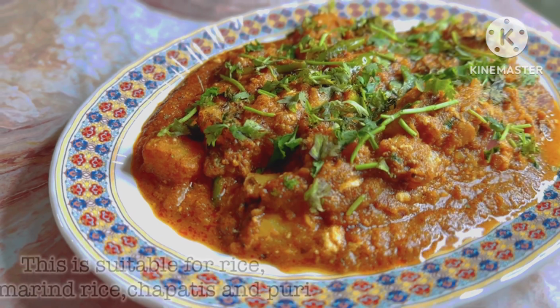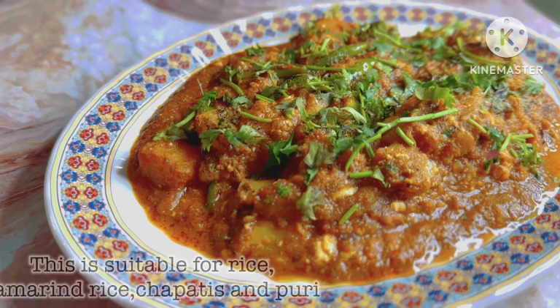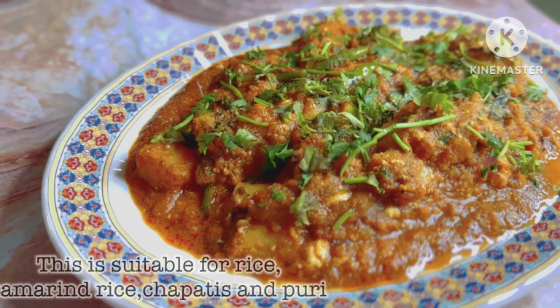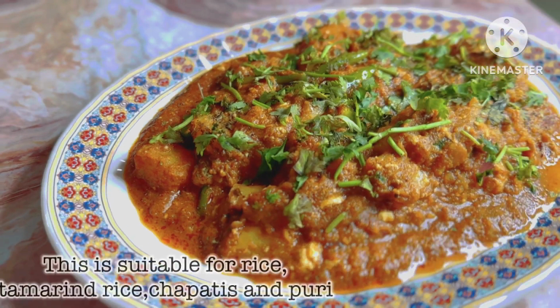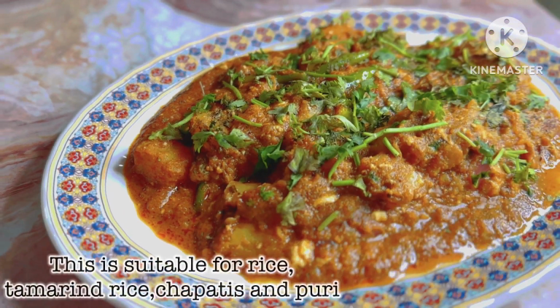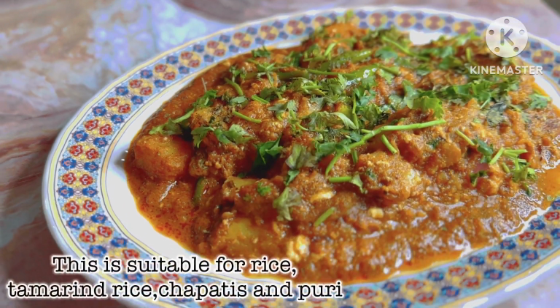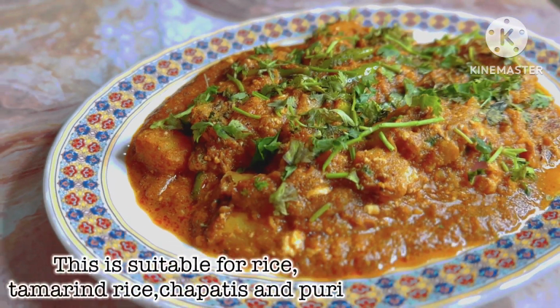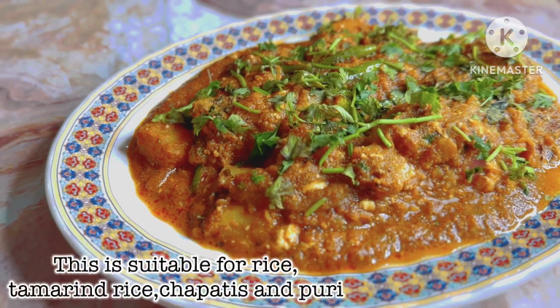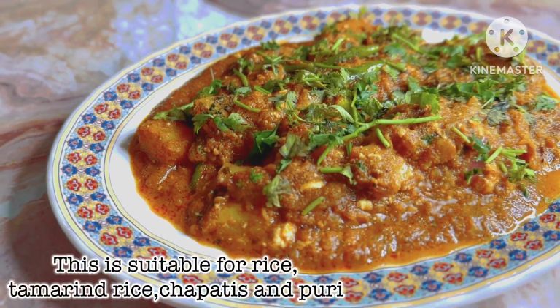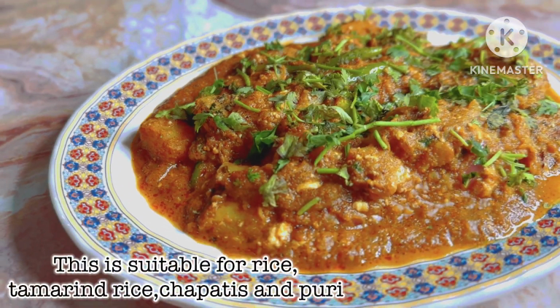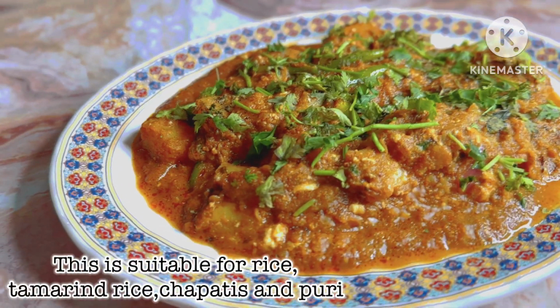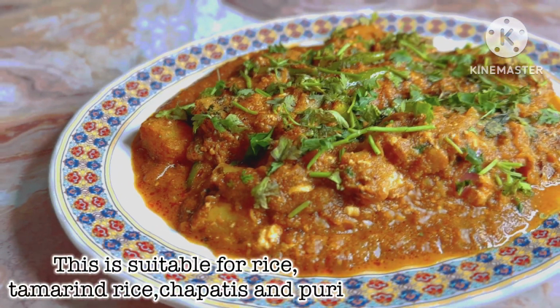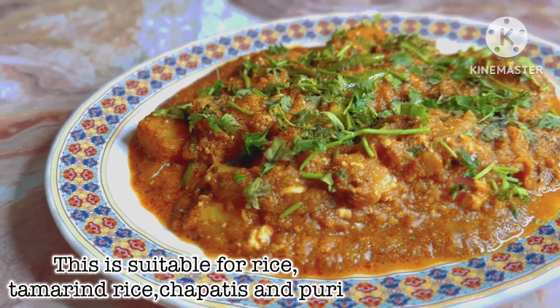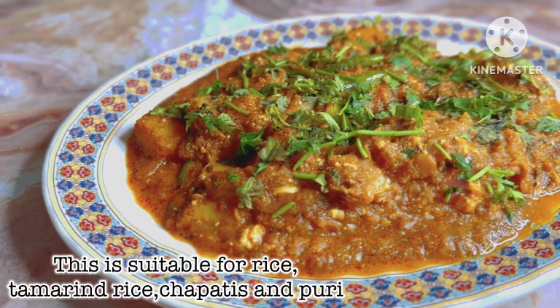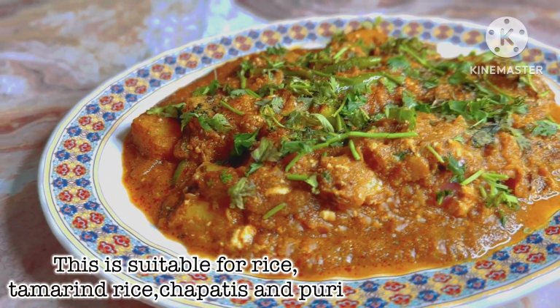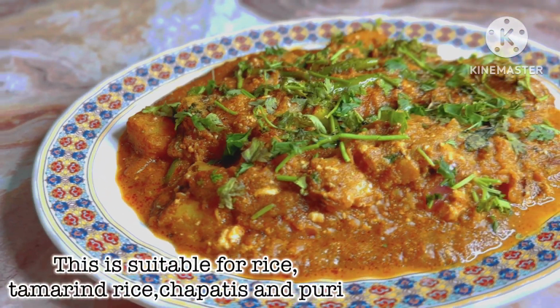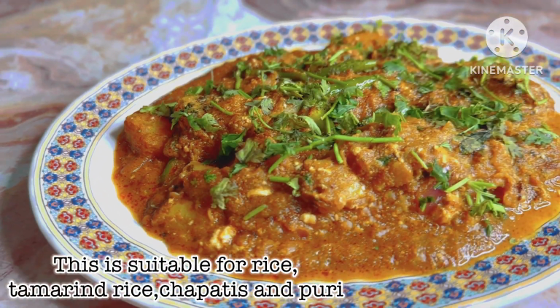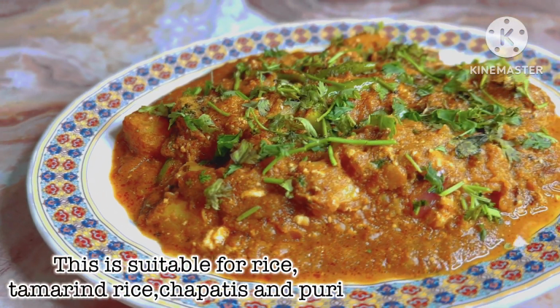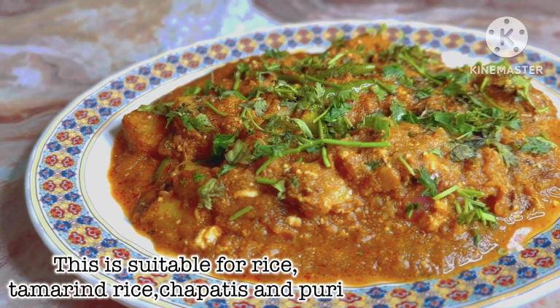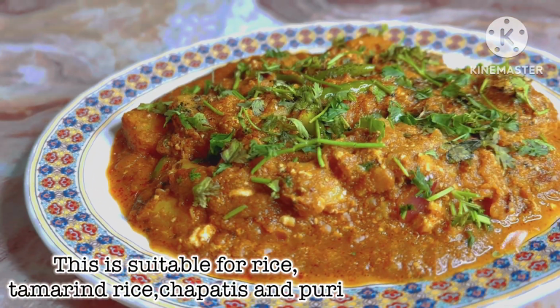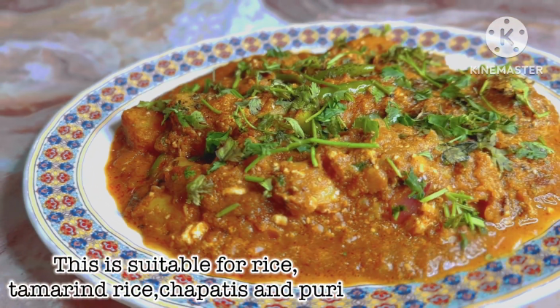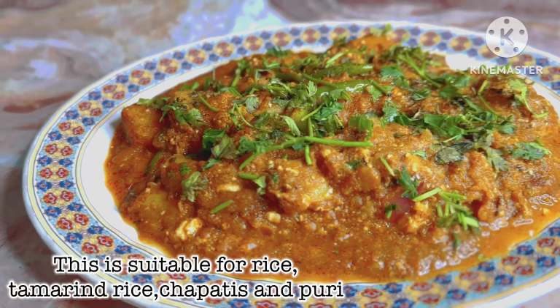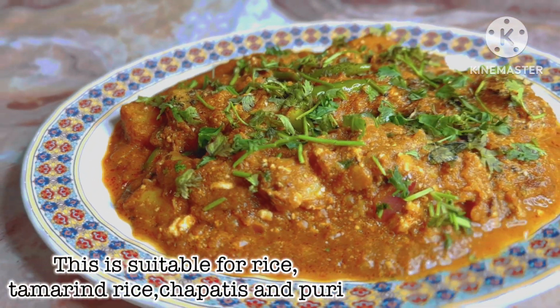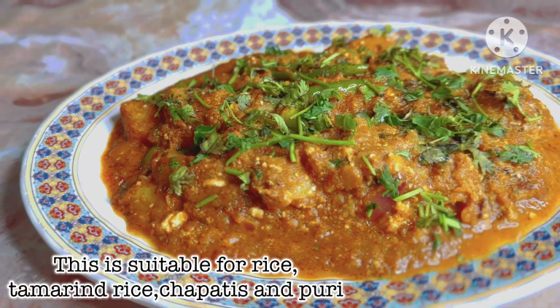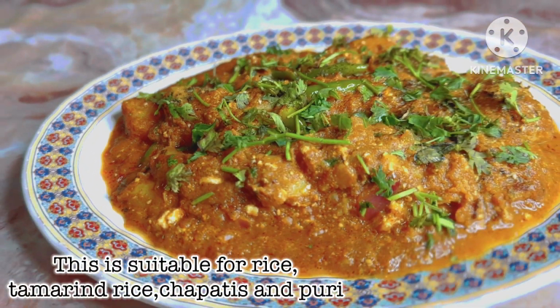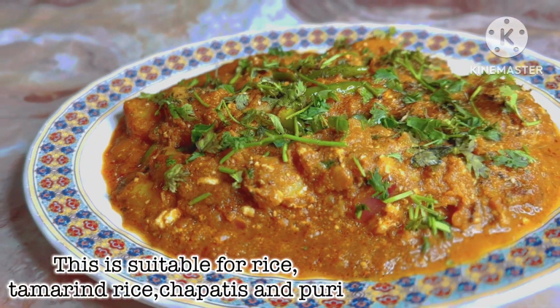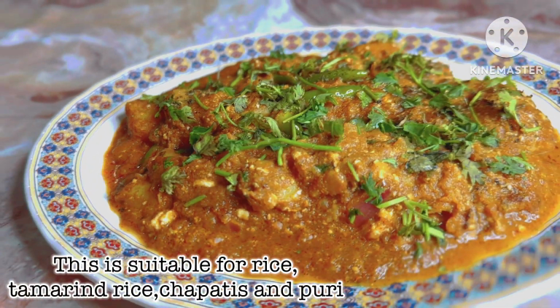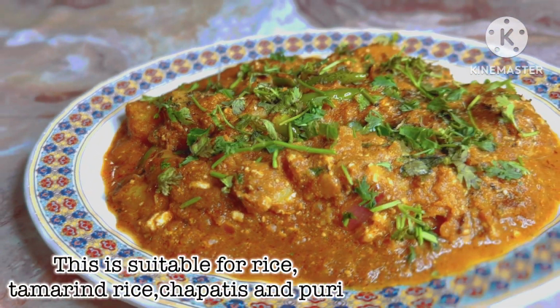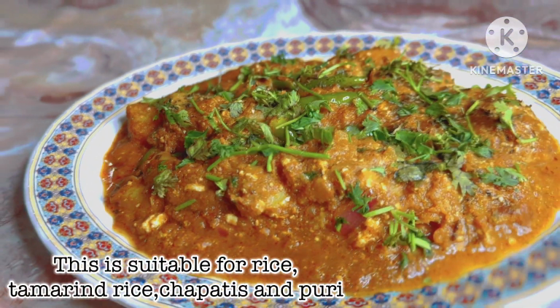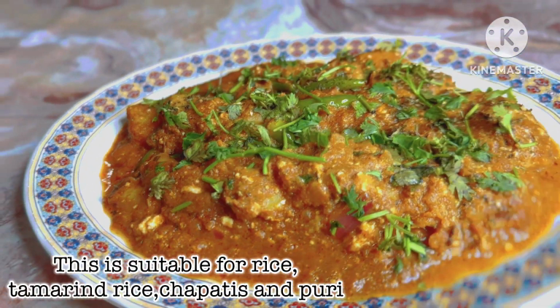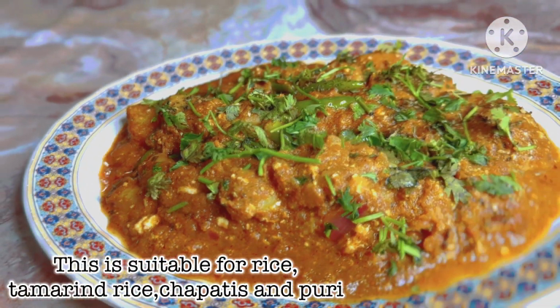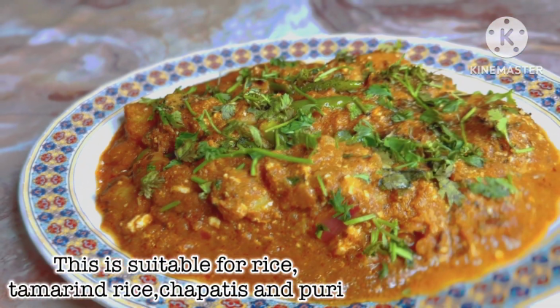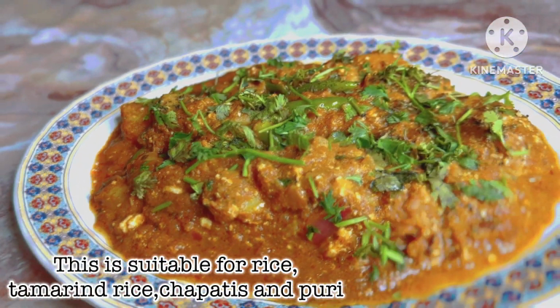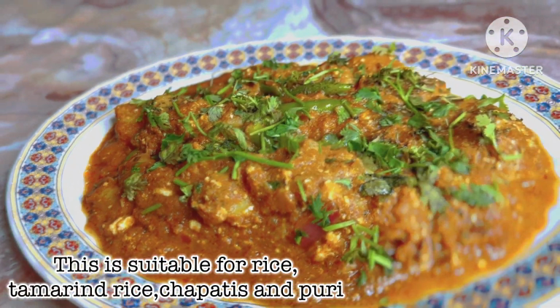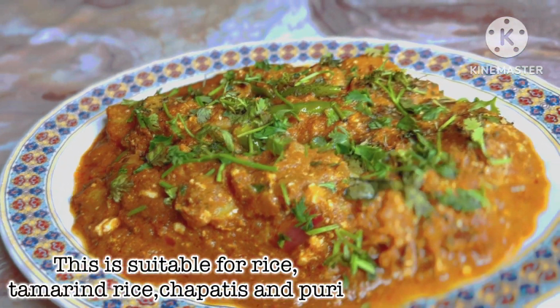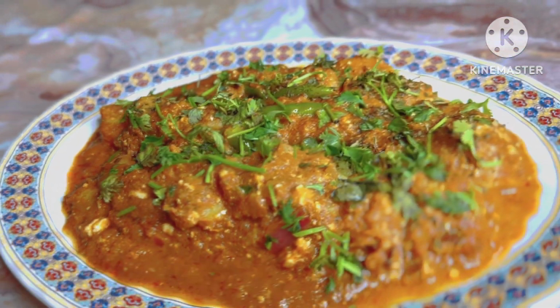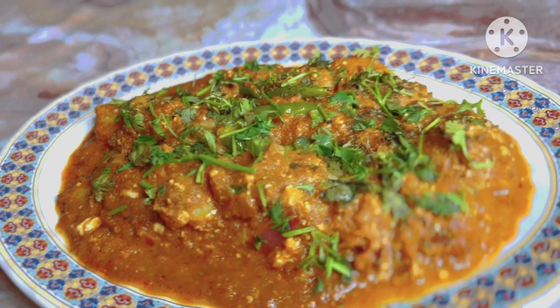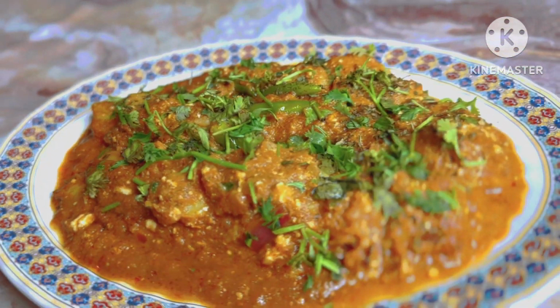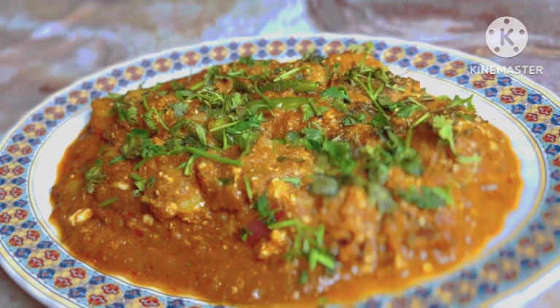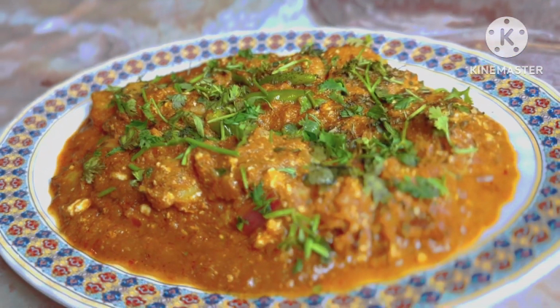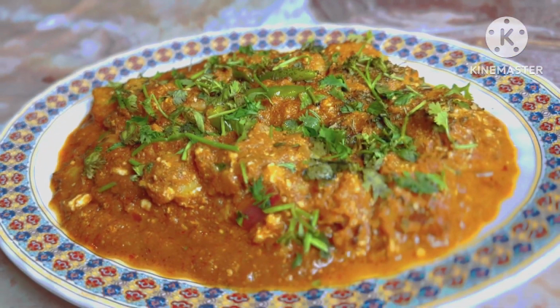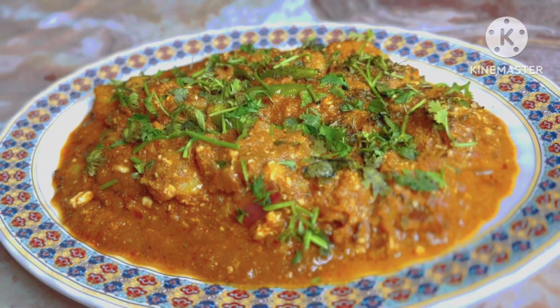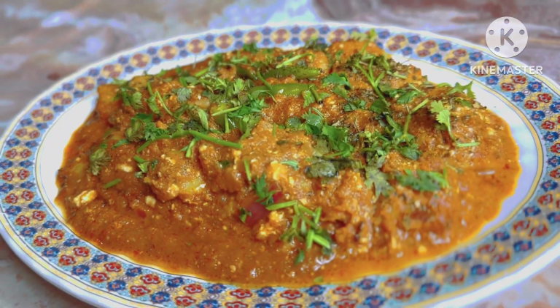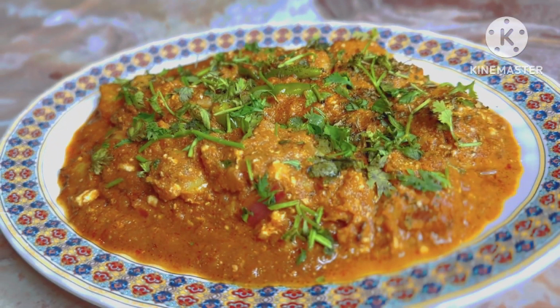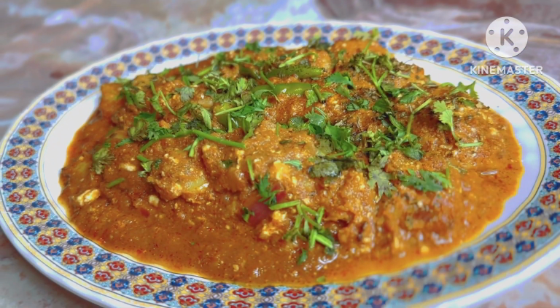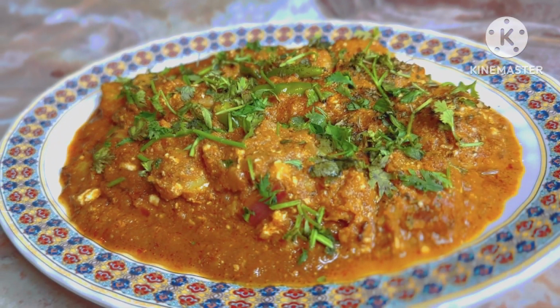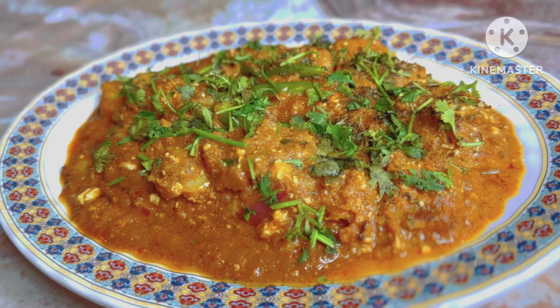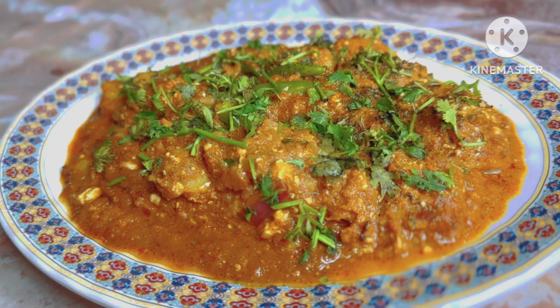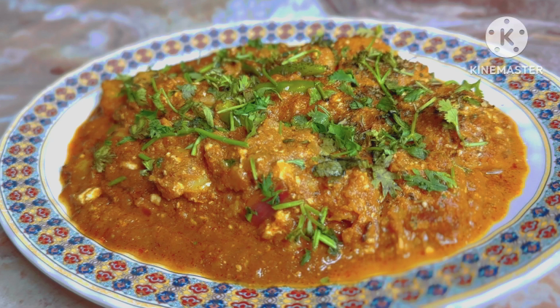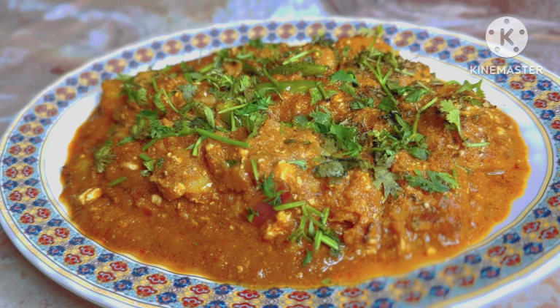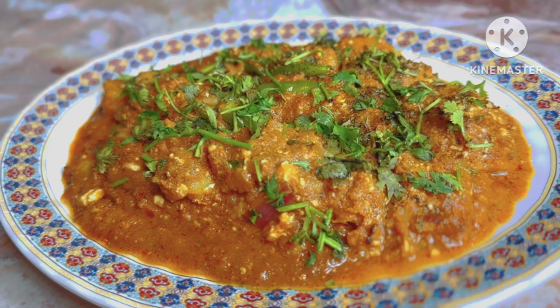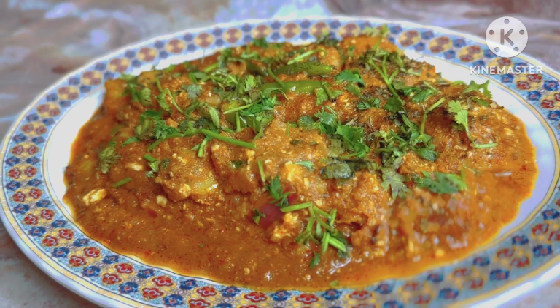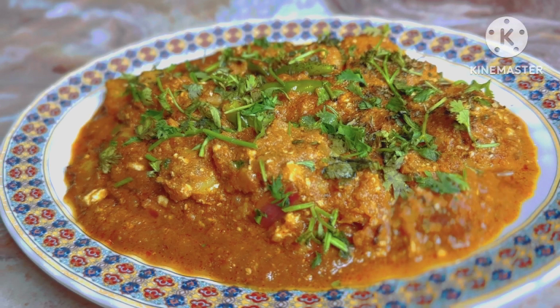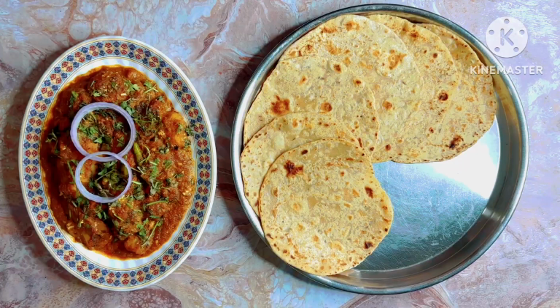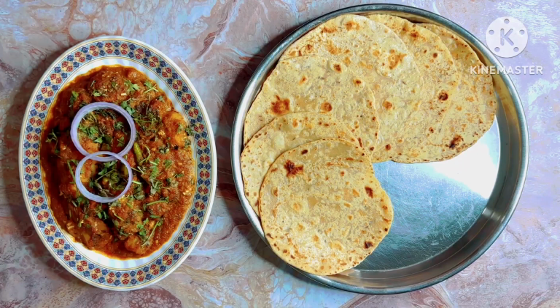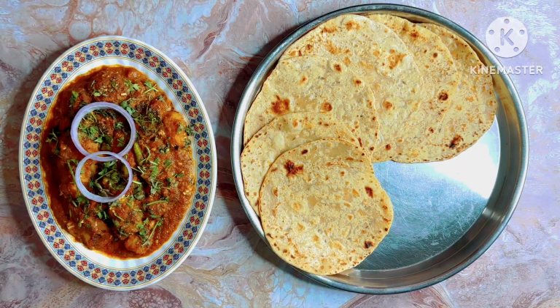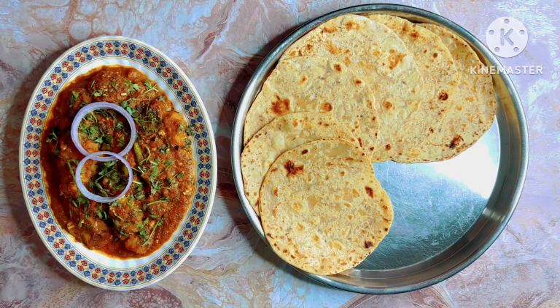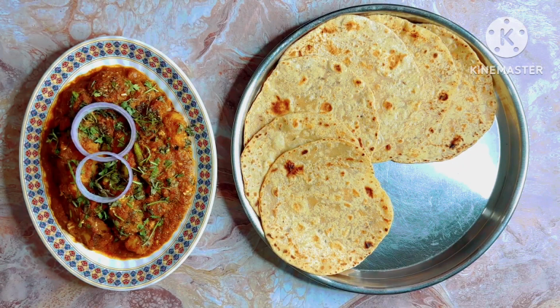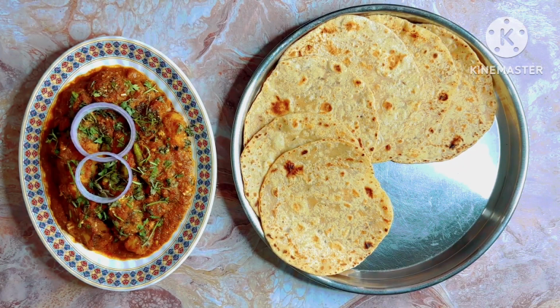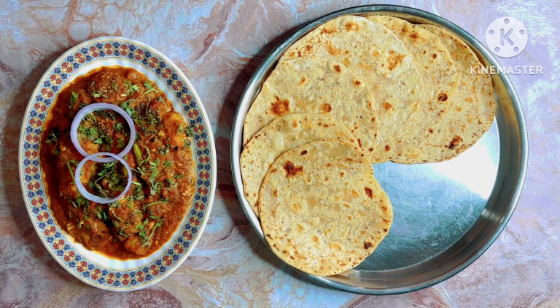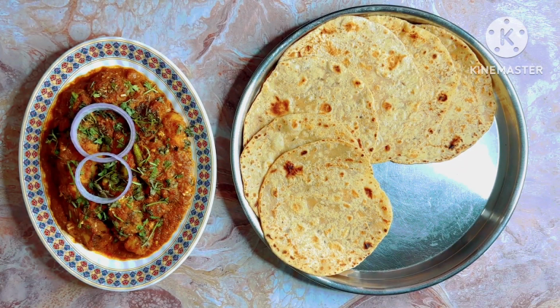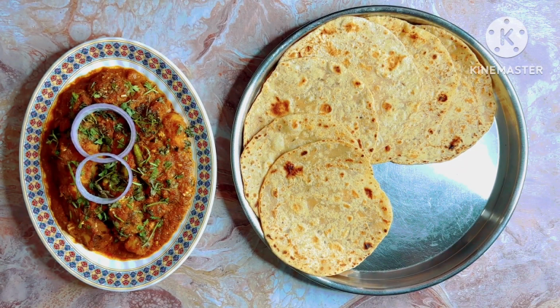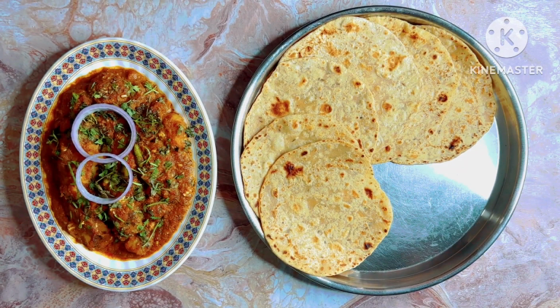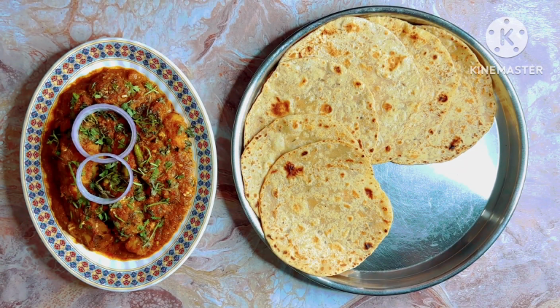This is a lot of sauce, curry, chapati and curry. I am going to show you the recipe for tomatoes.